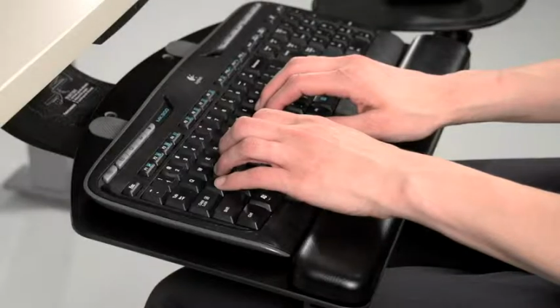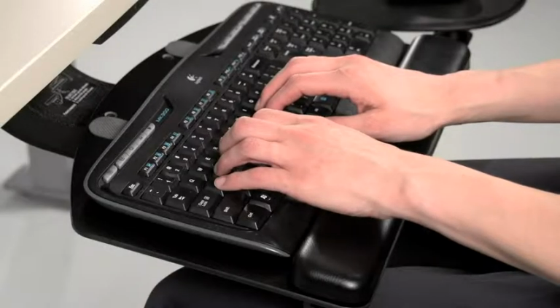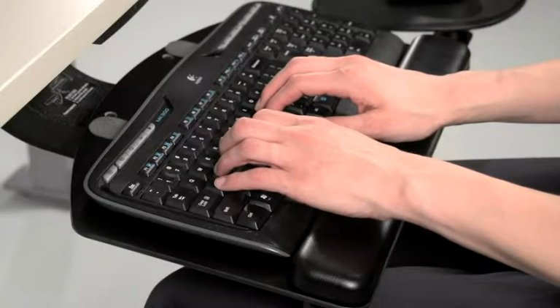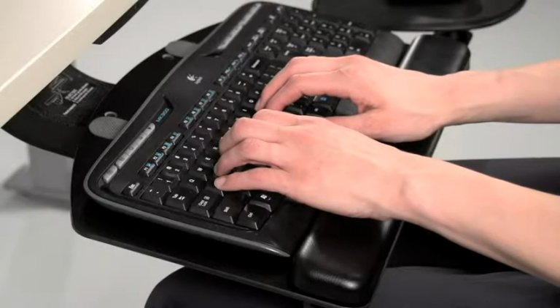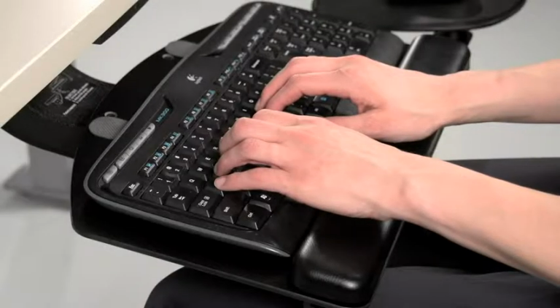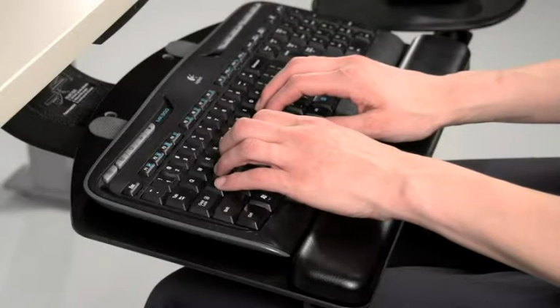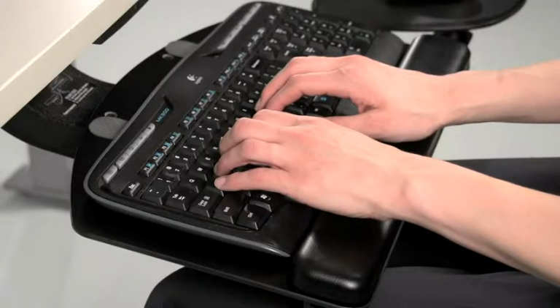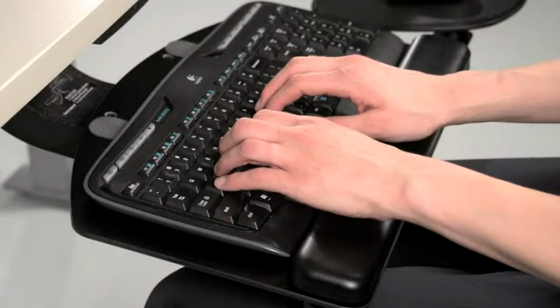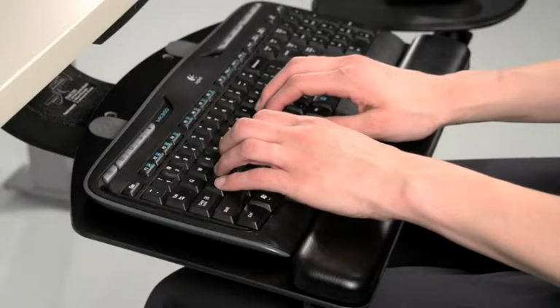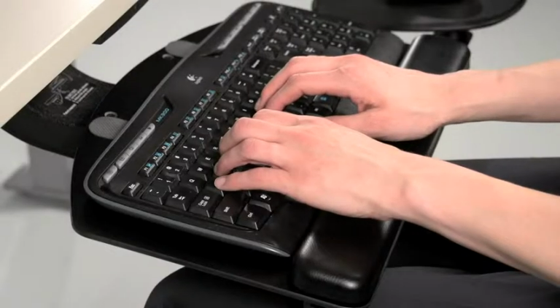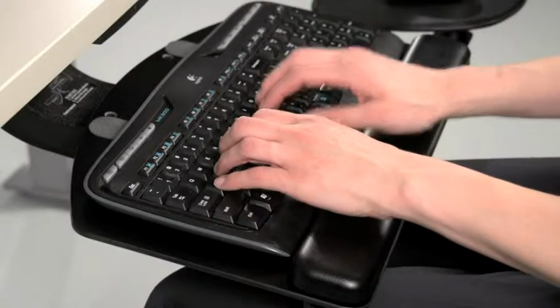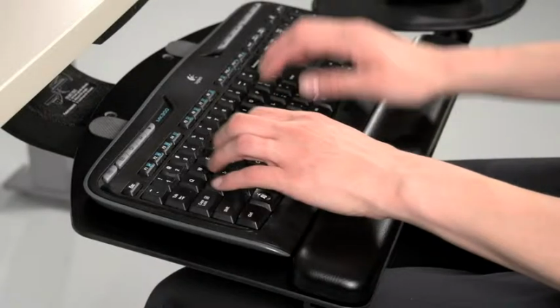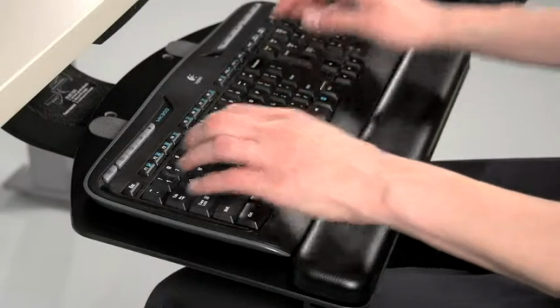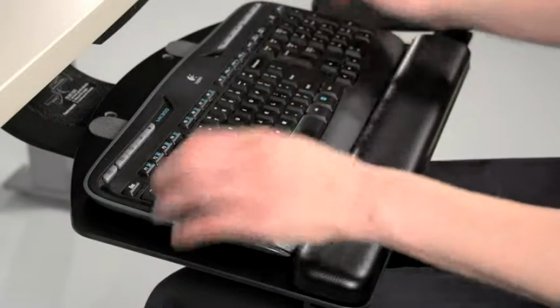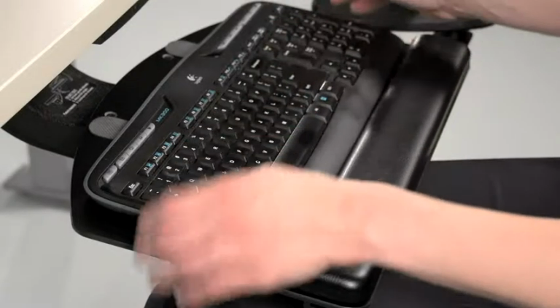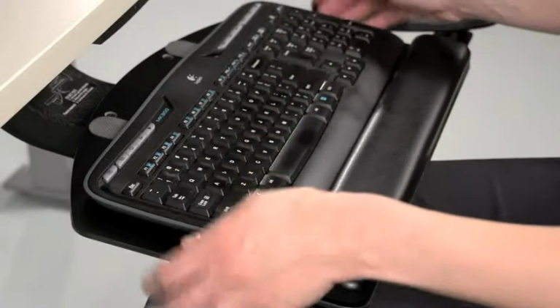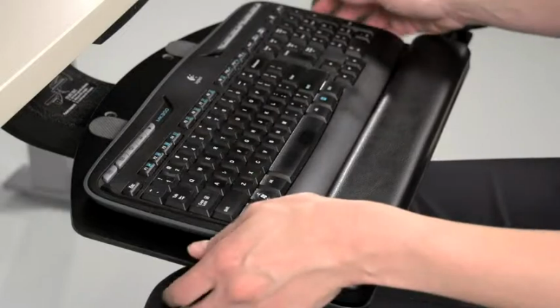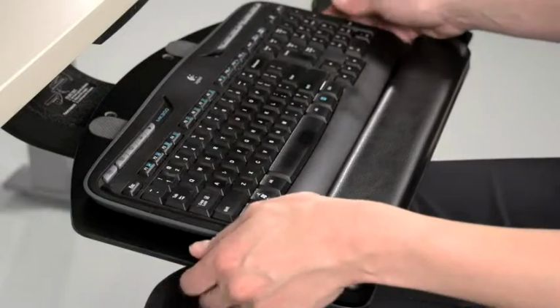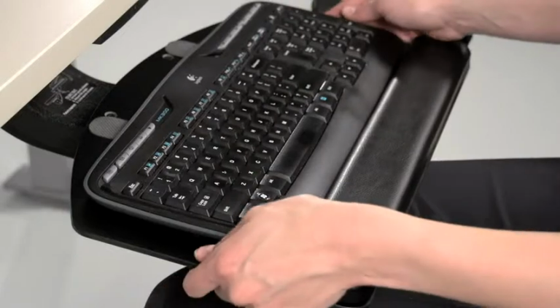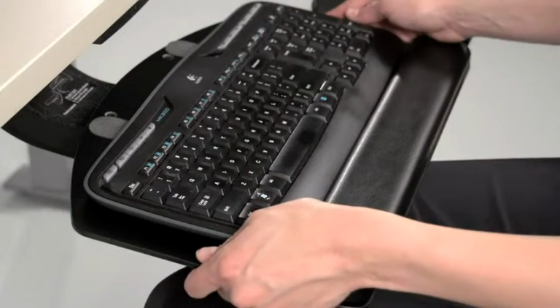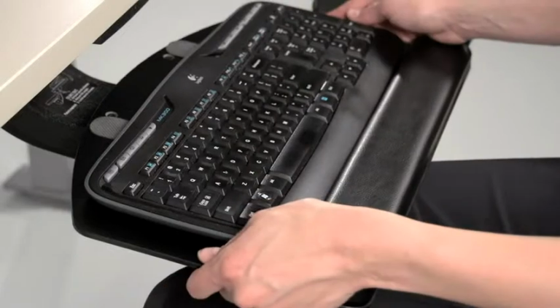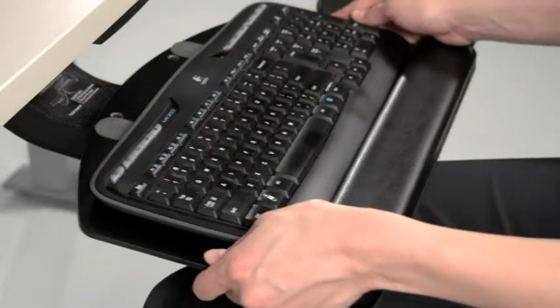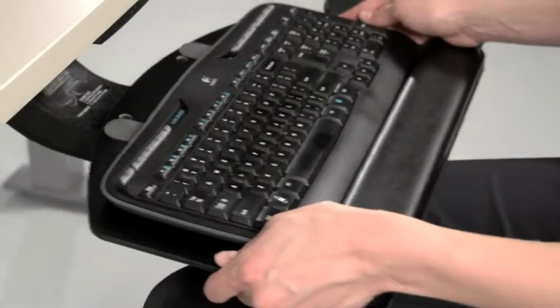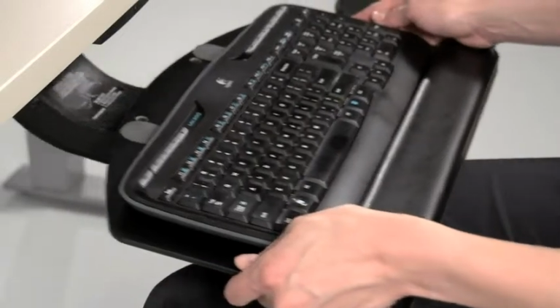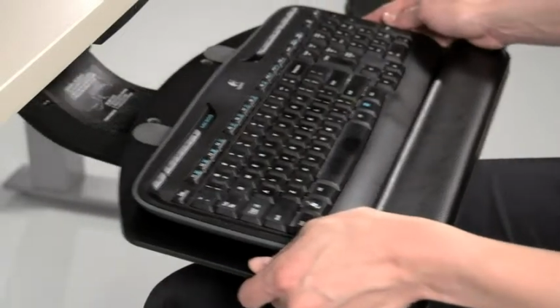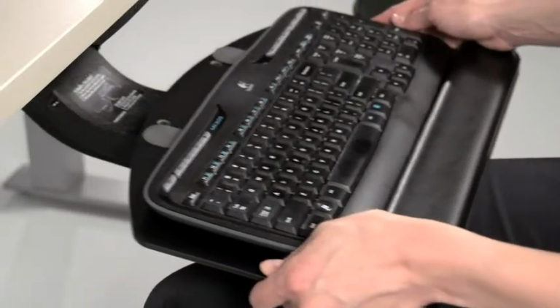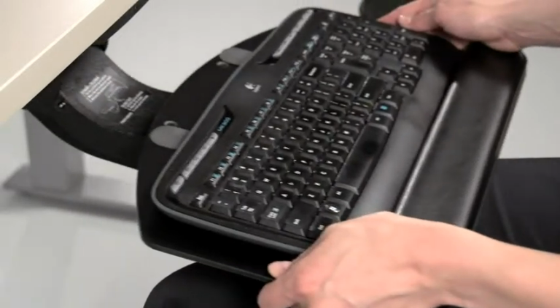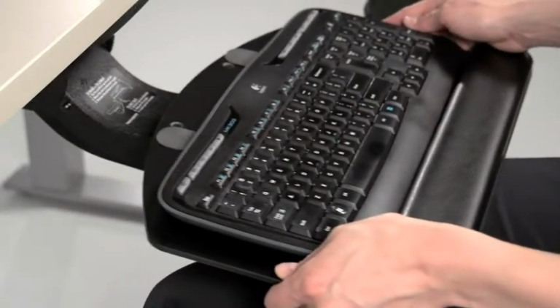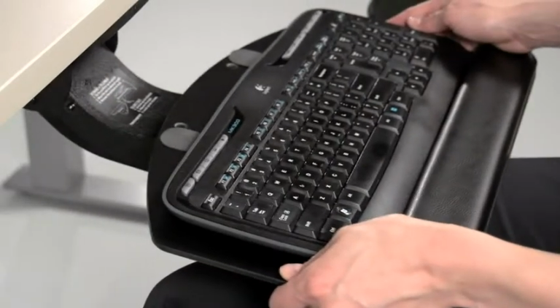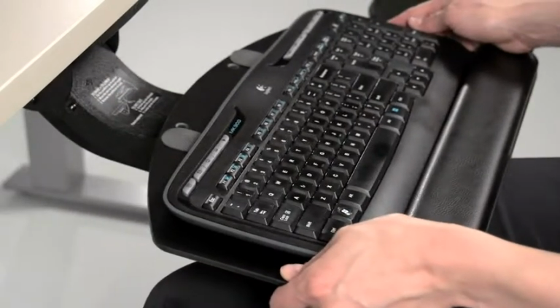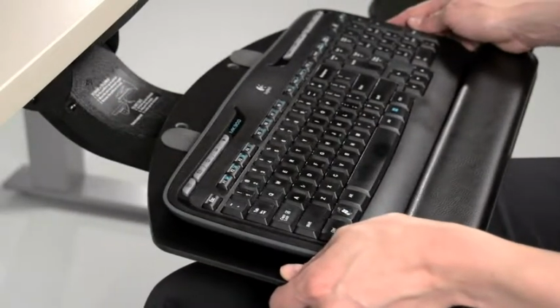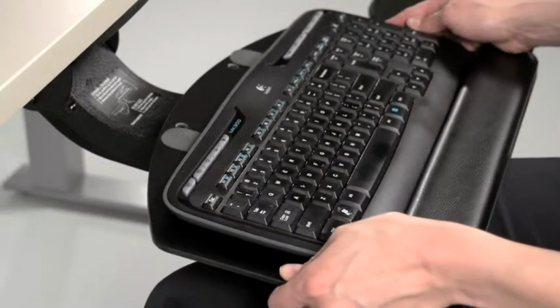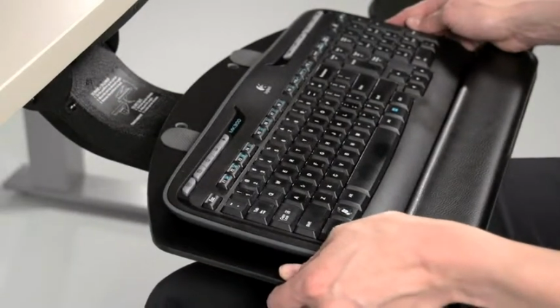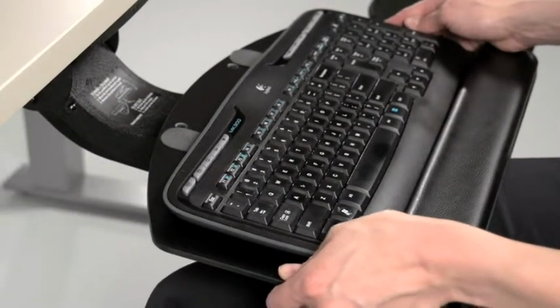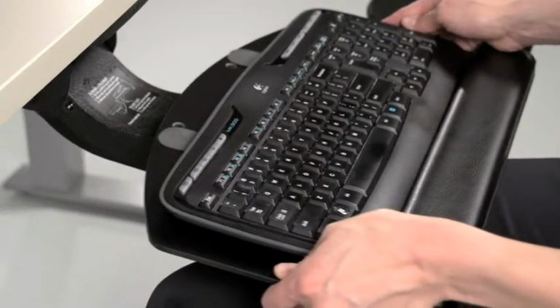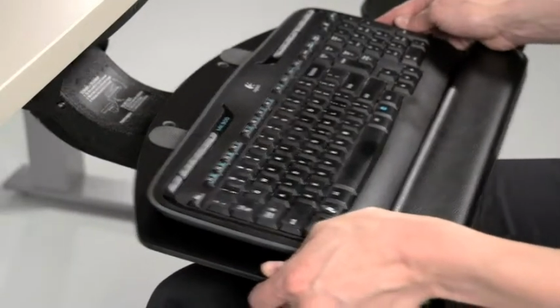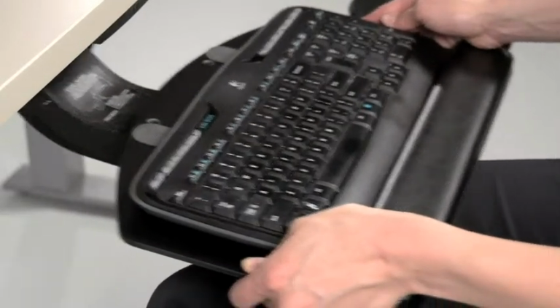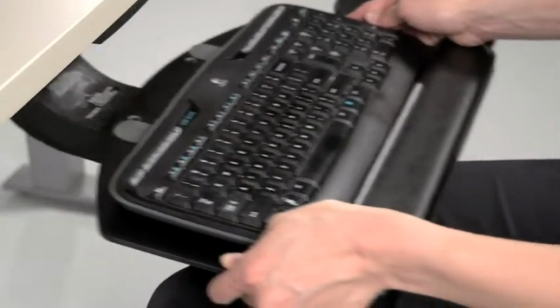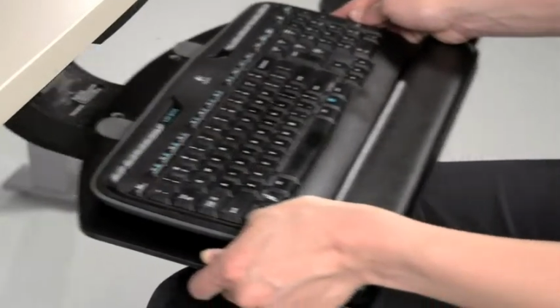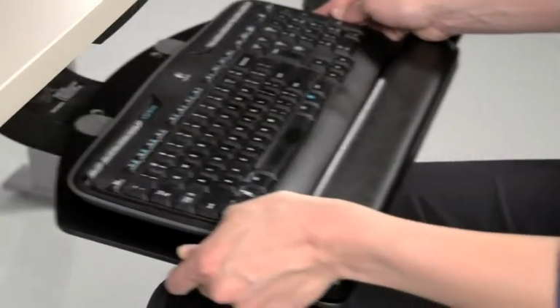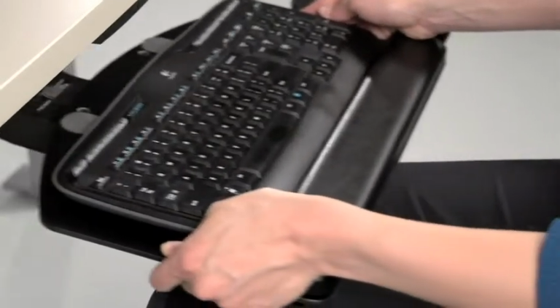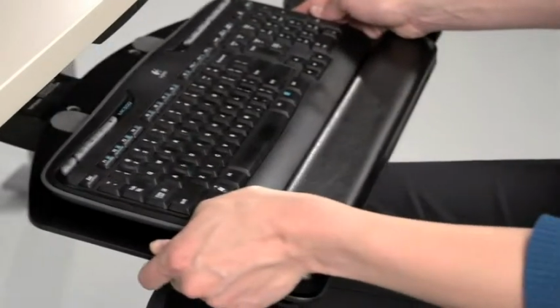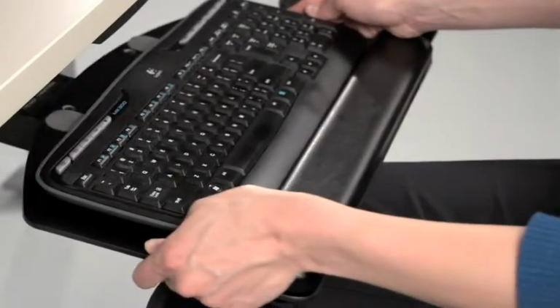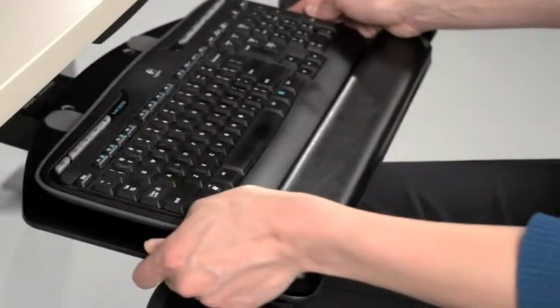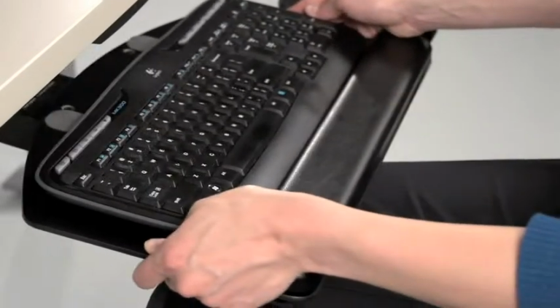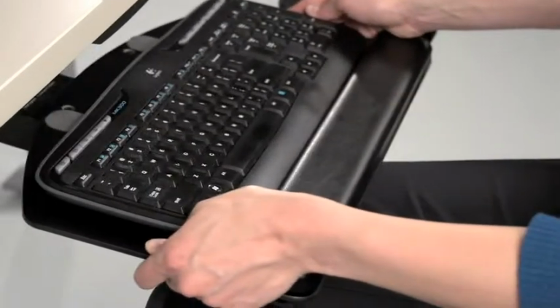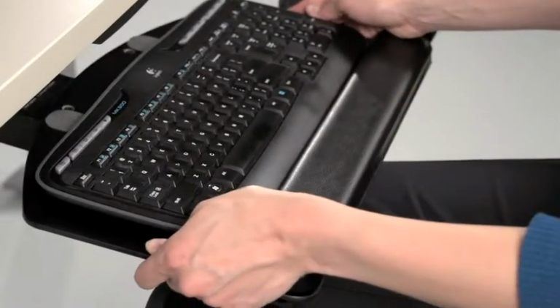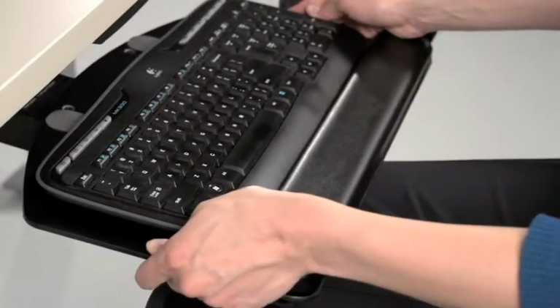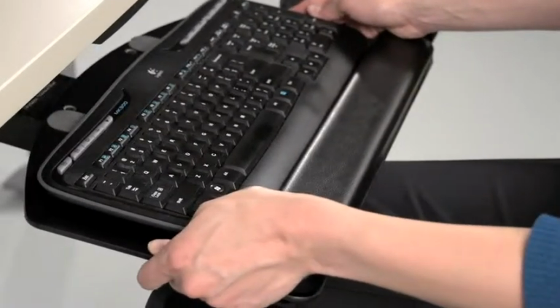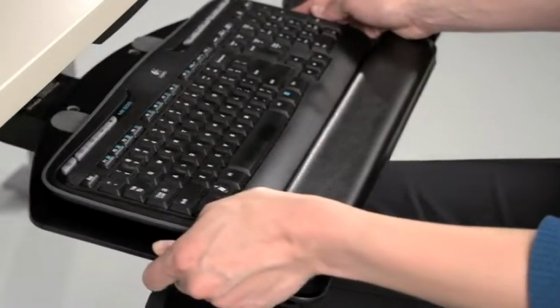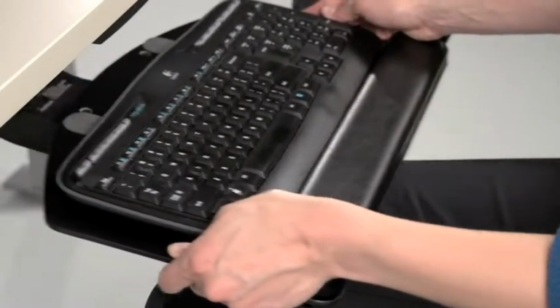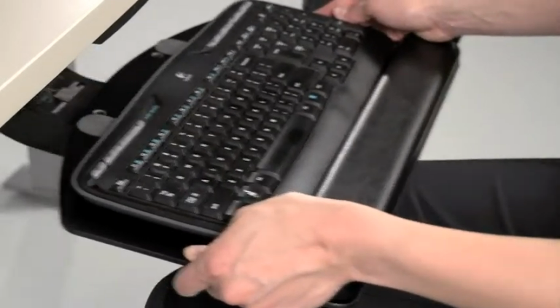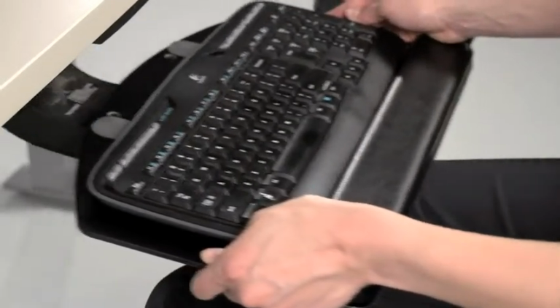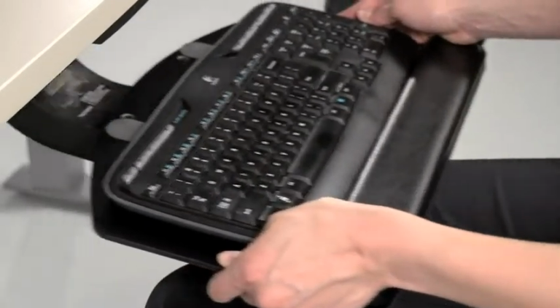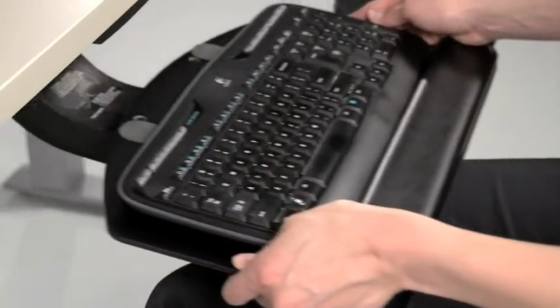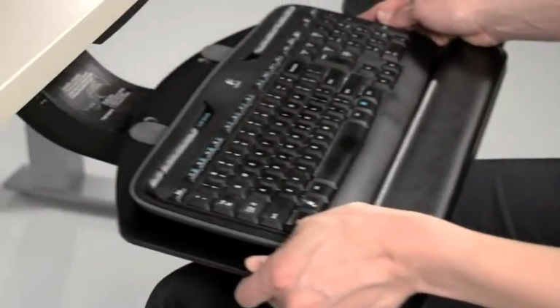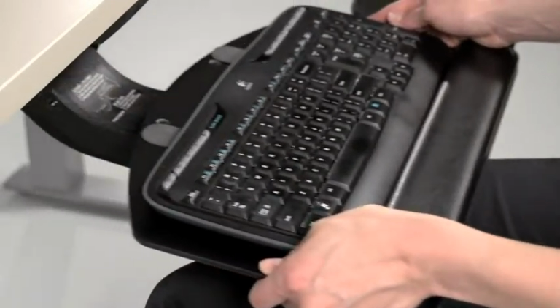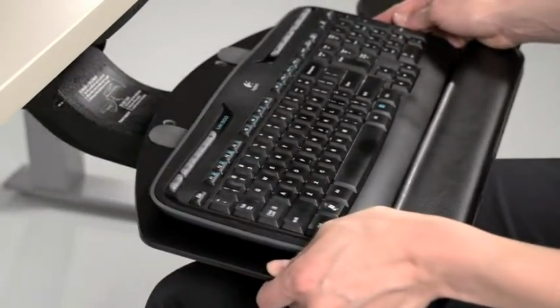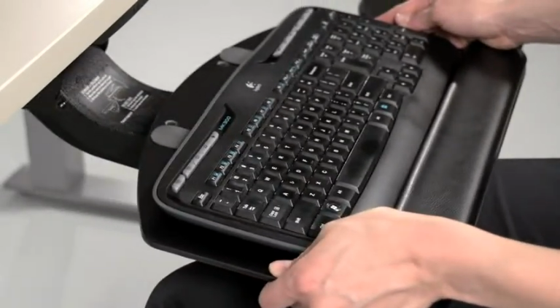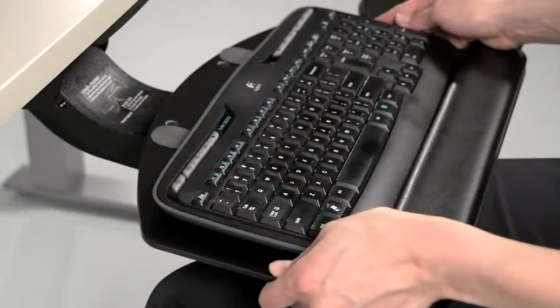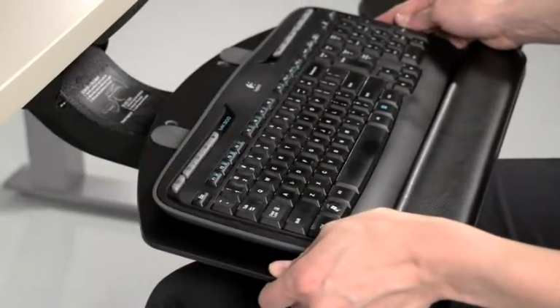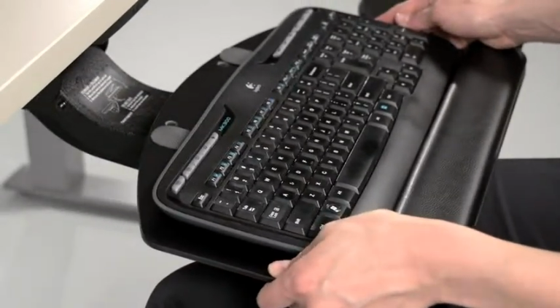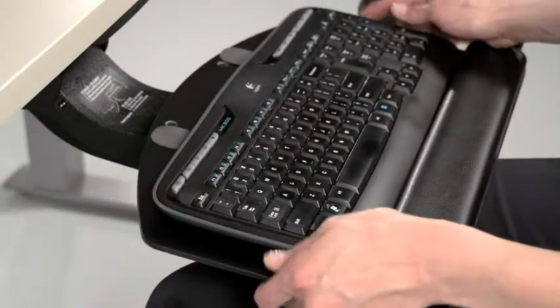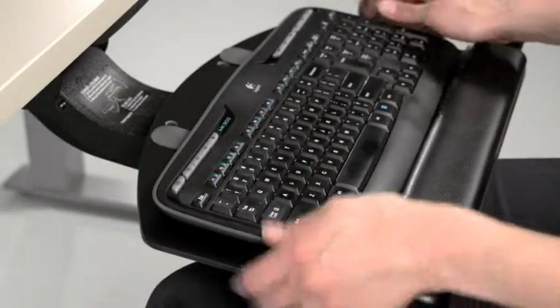To adjust the depth of the AKM-3, simply pull or push the keyboard tray along its track.